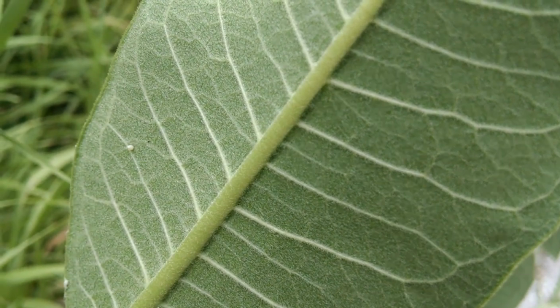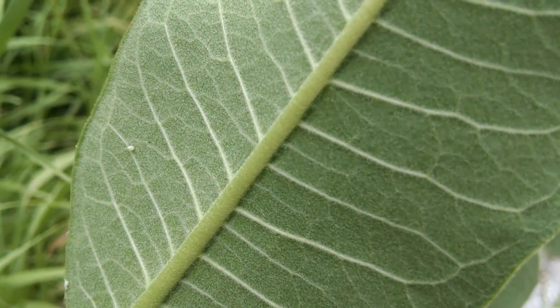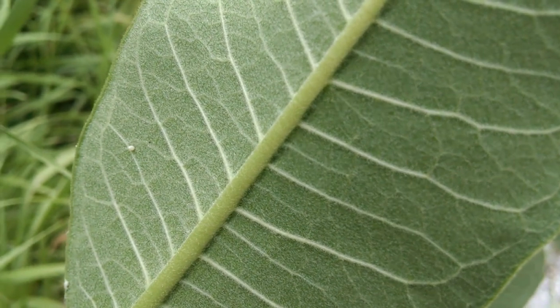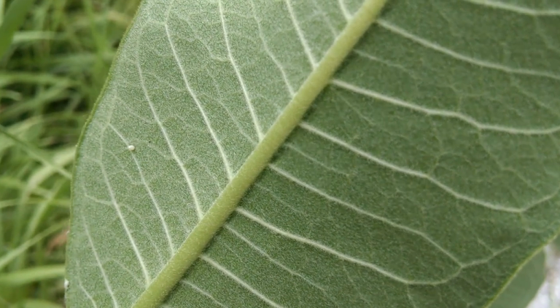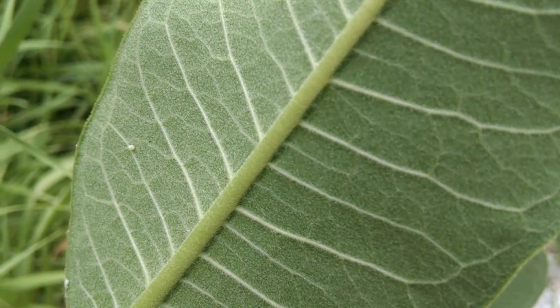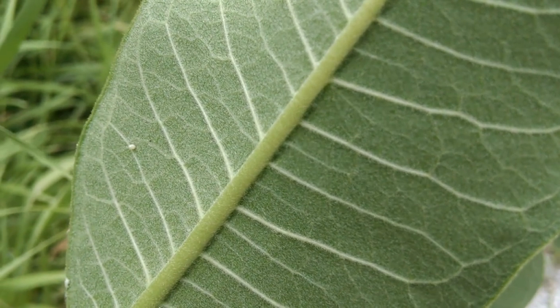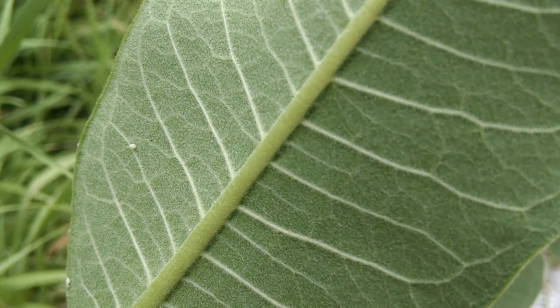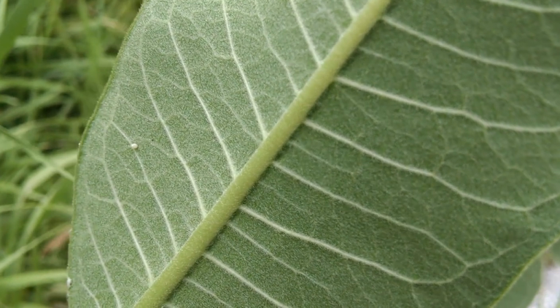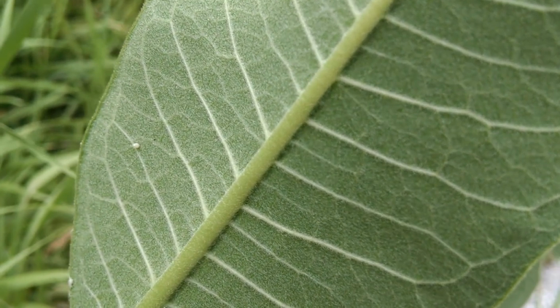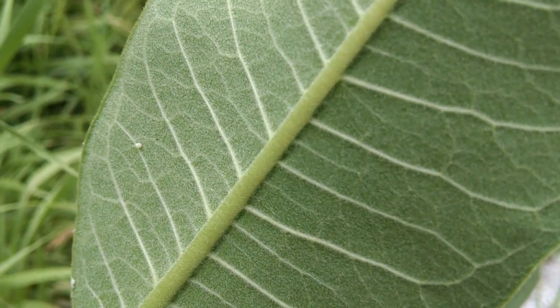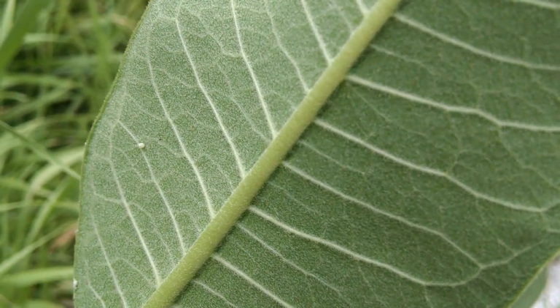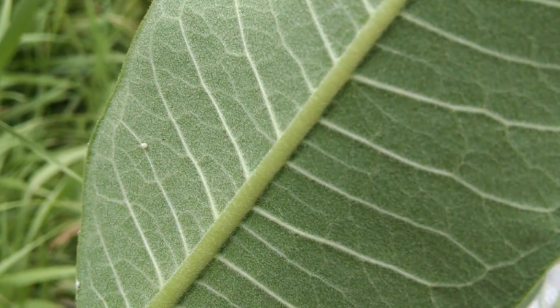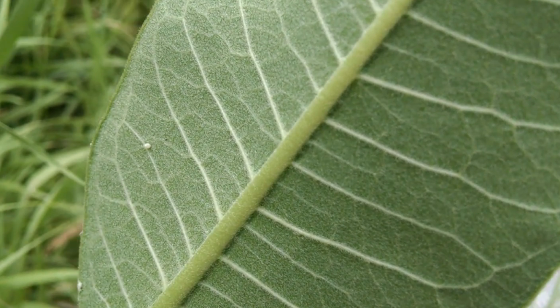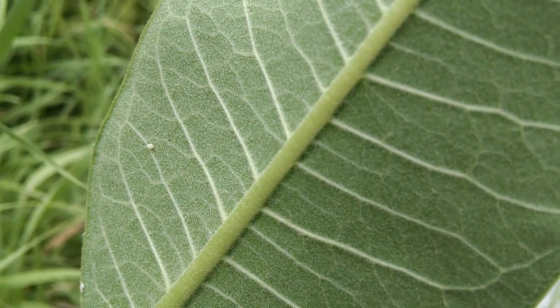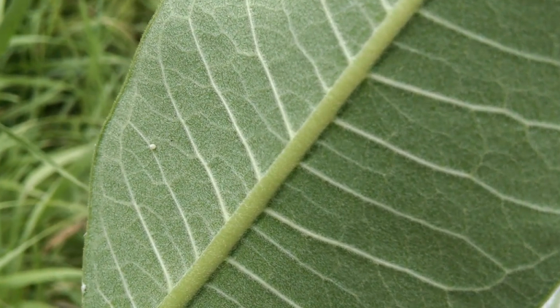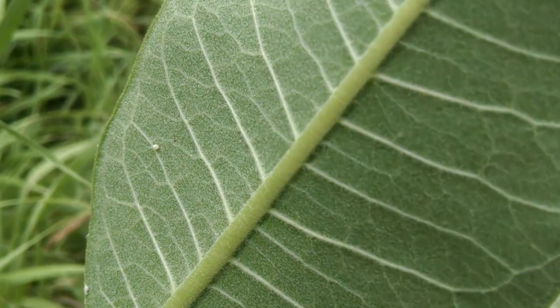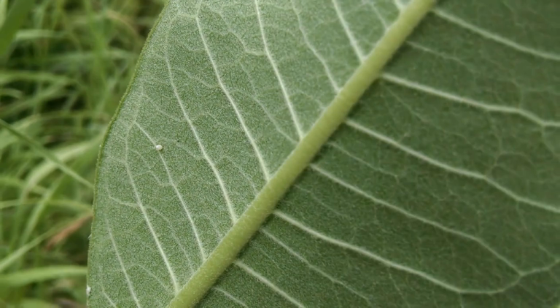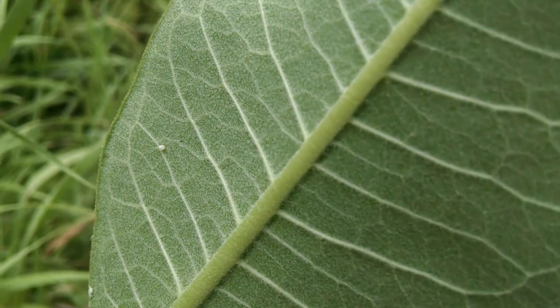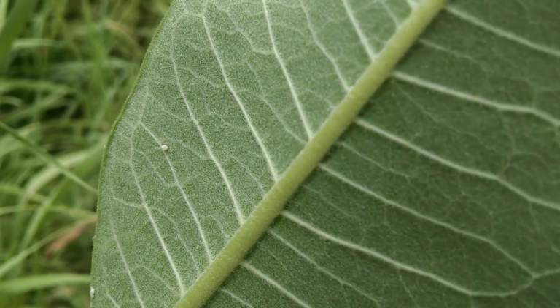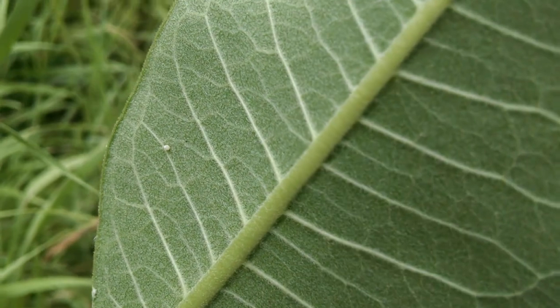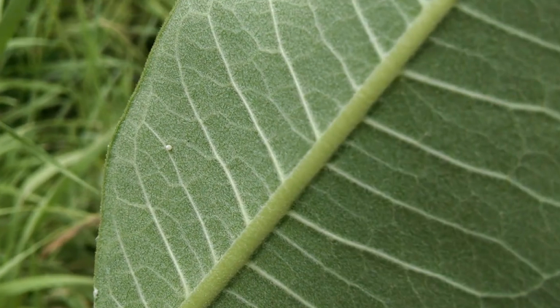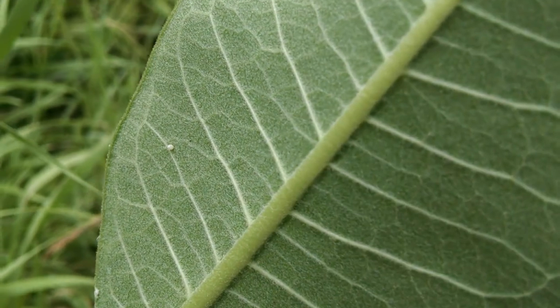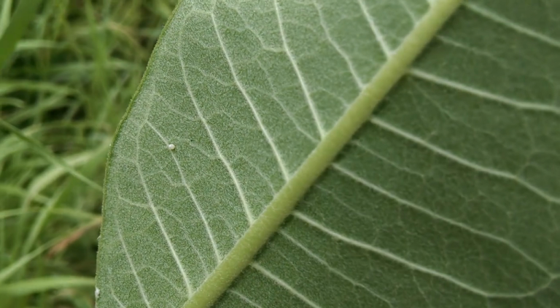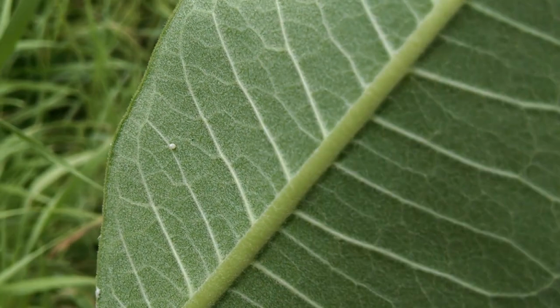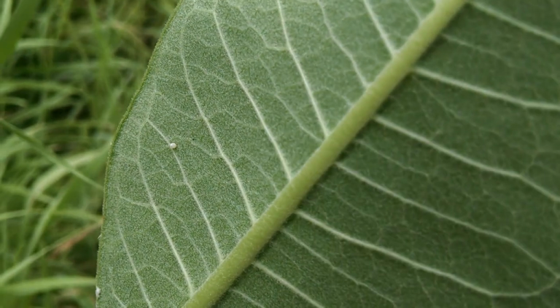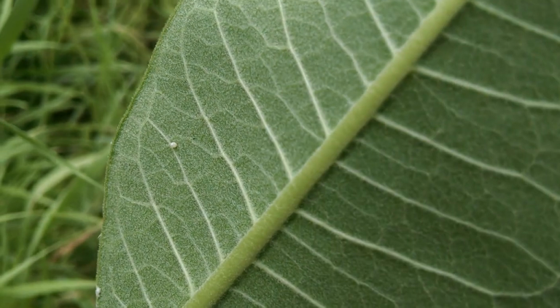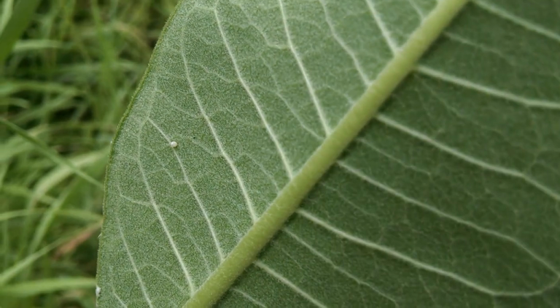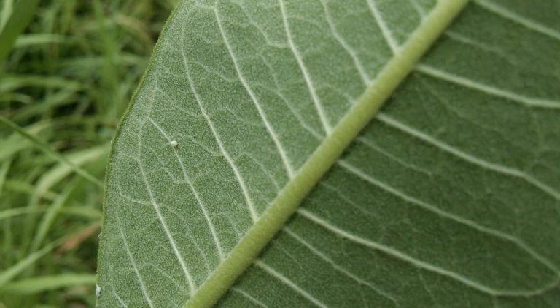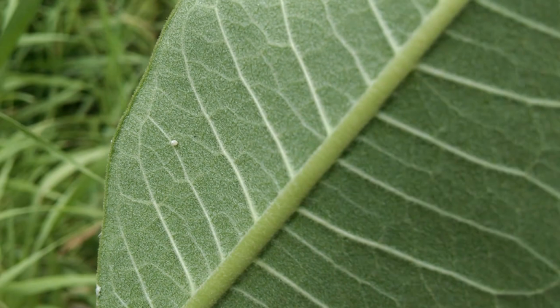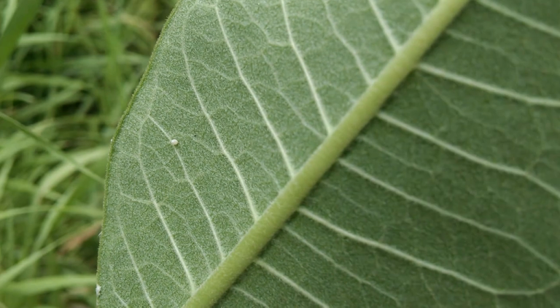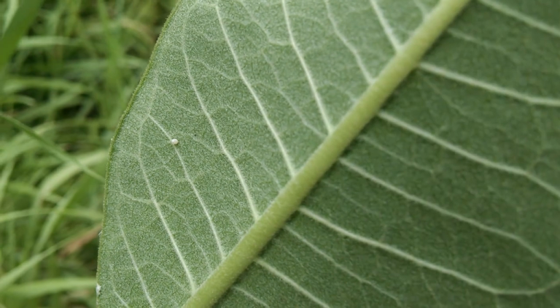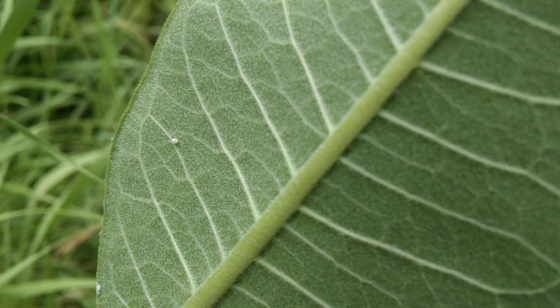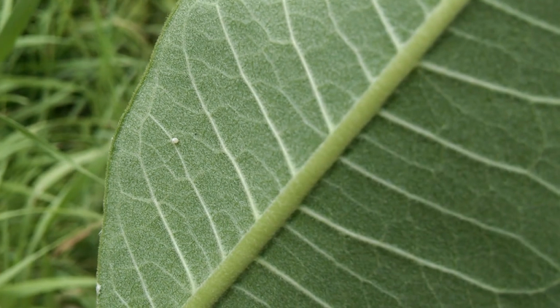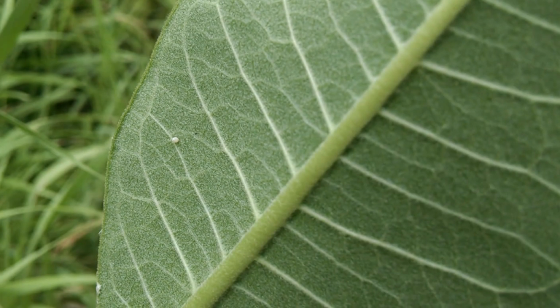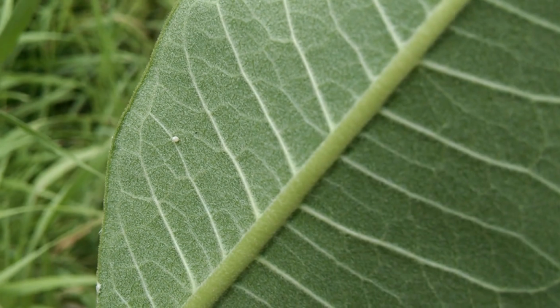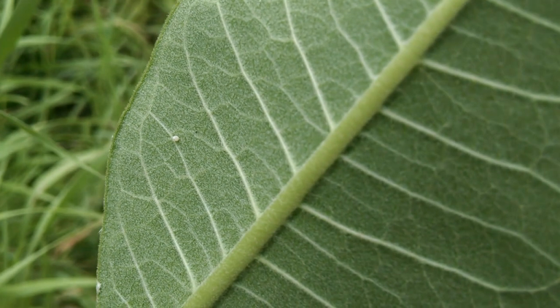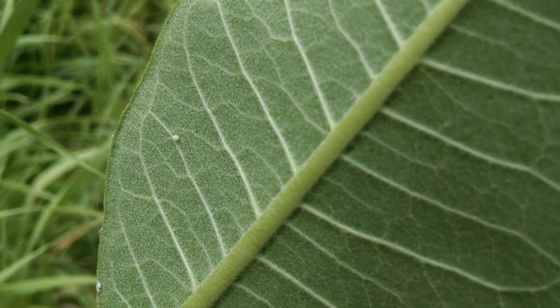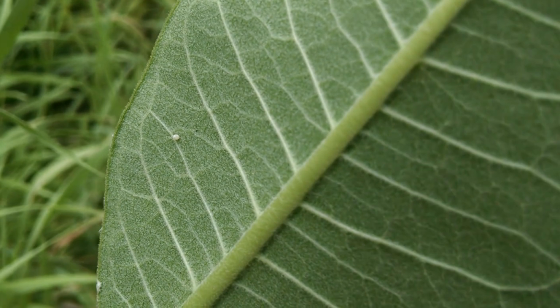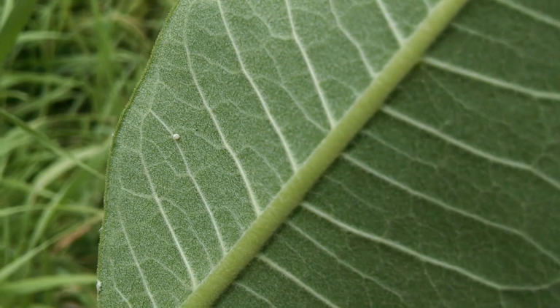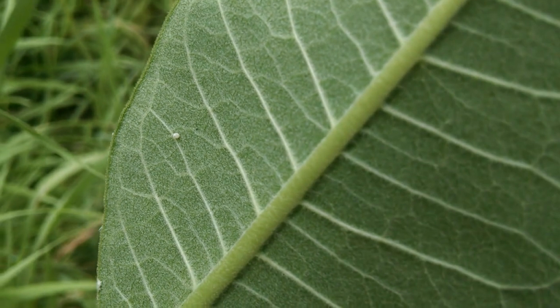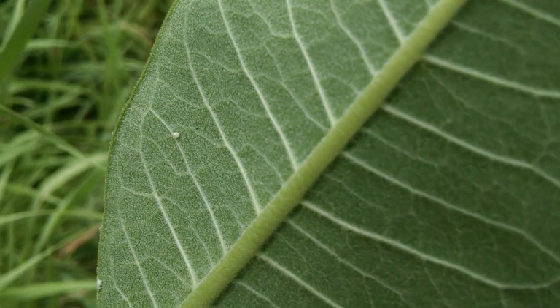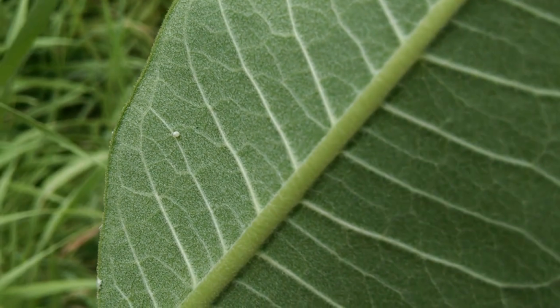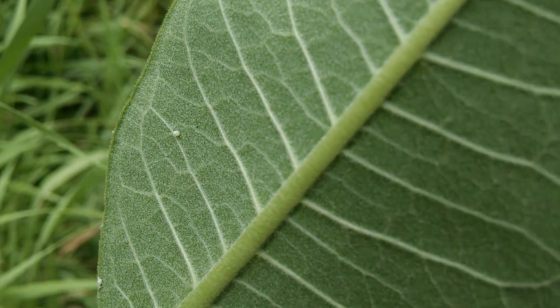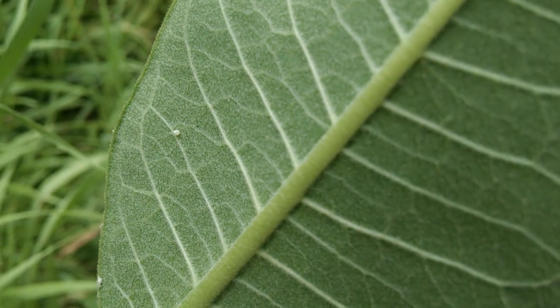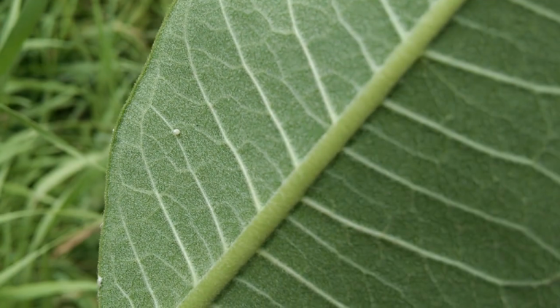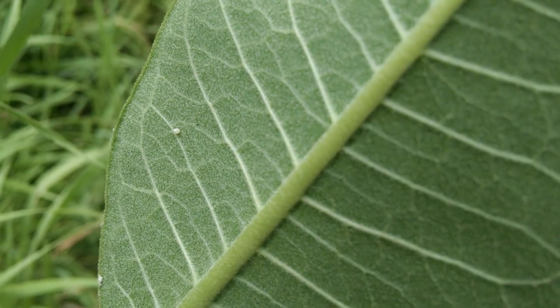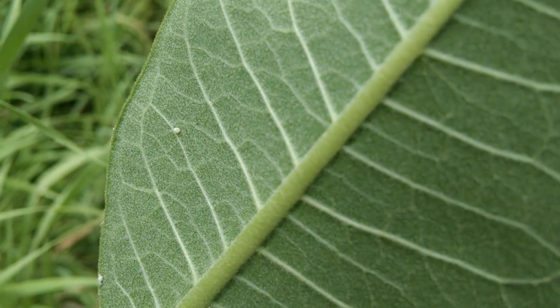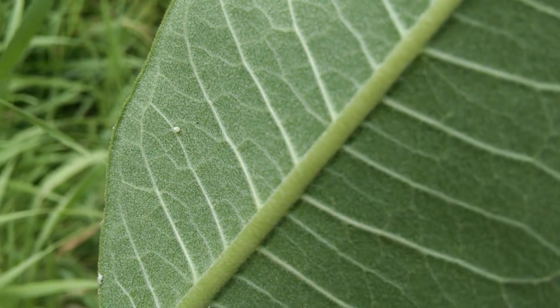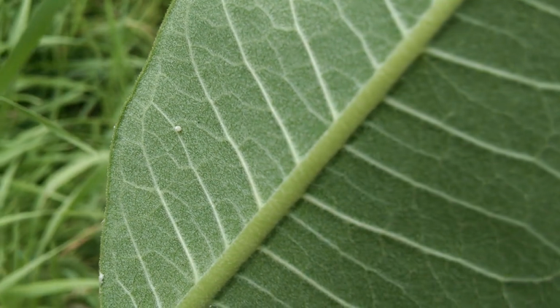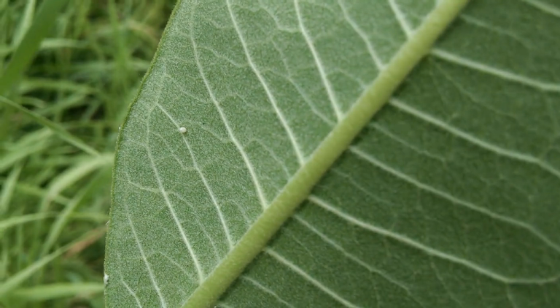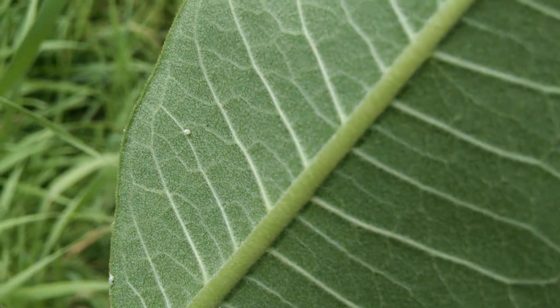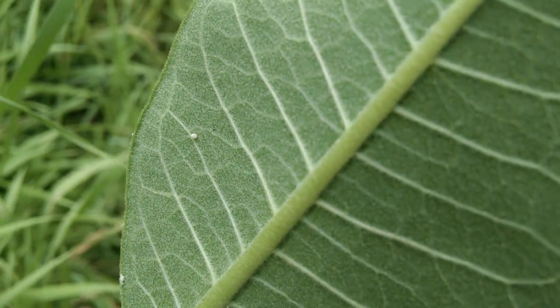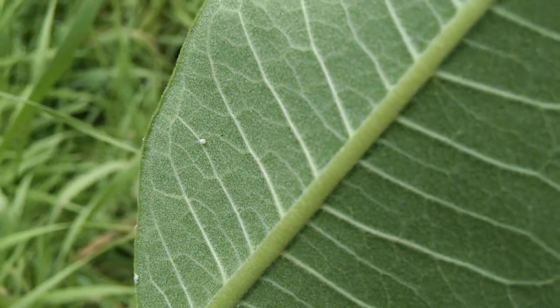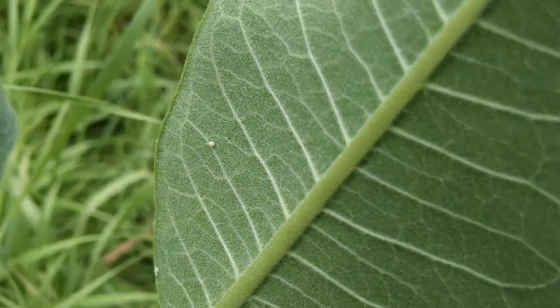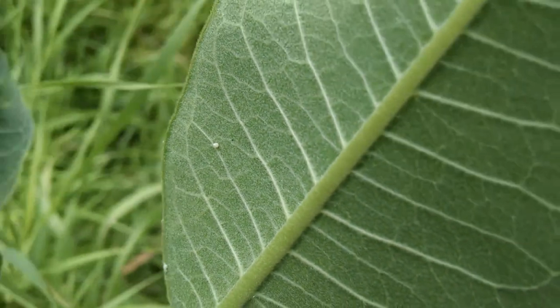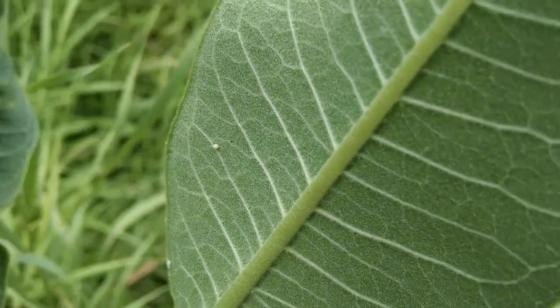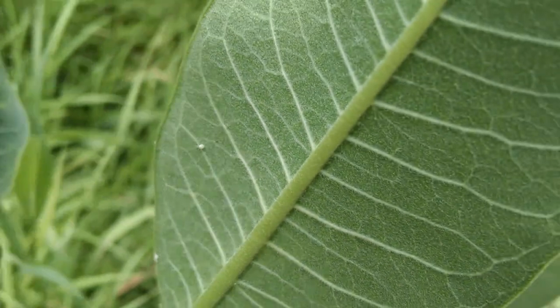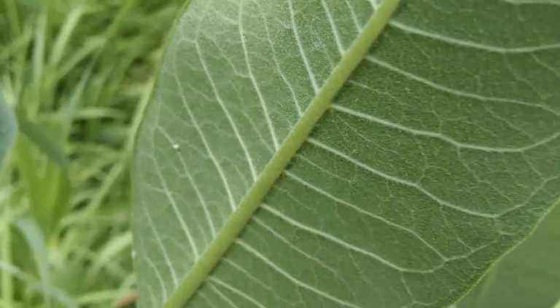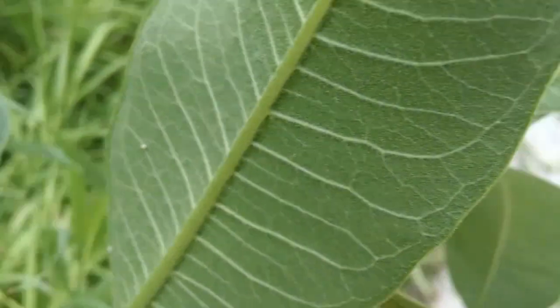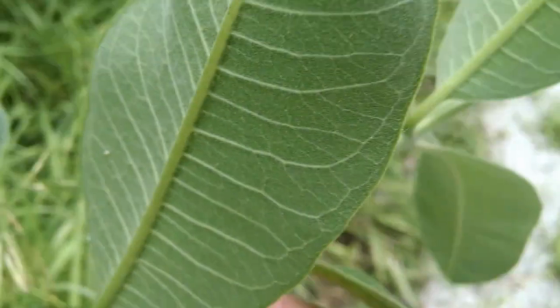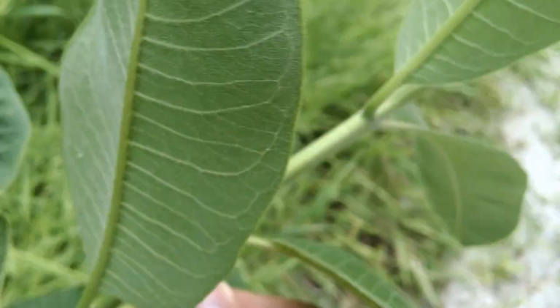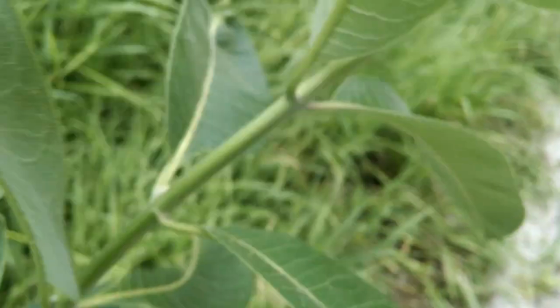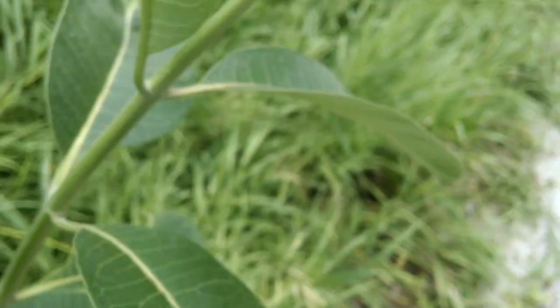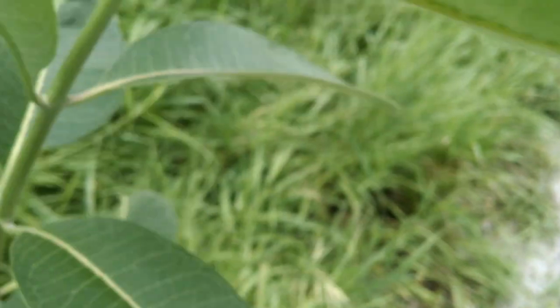Now you know what an egg looks like and what plant to look for. Go out and find some eggs. Happy hunting!